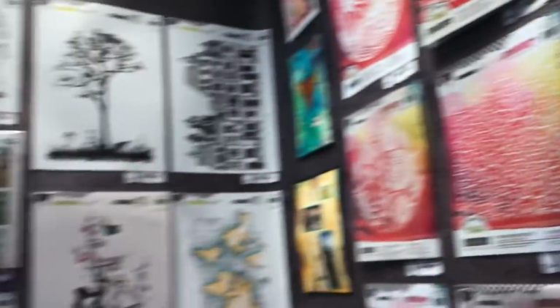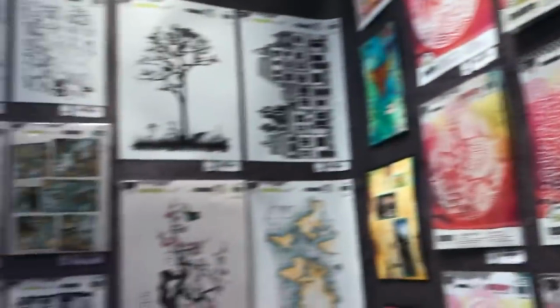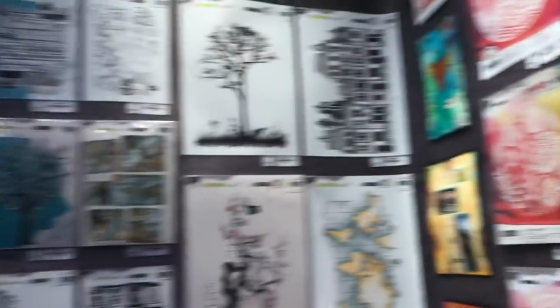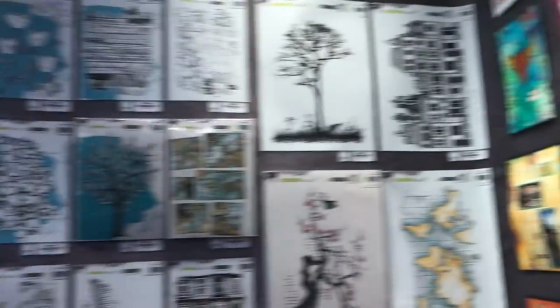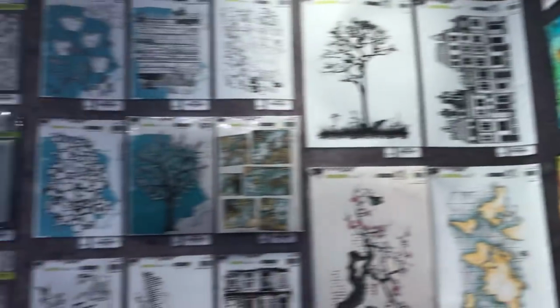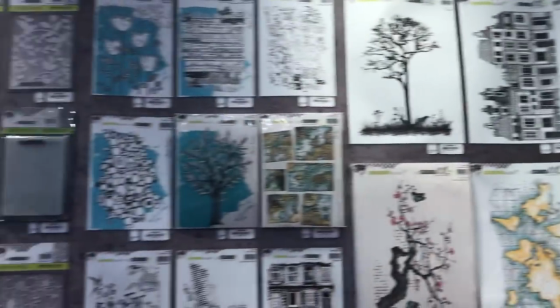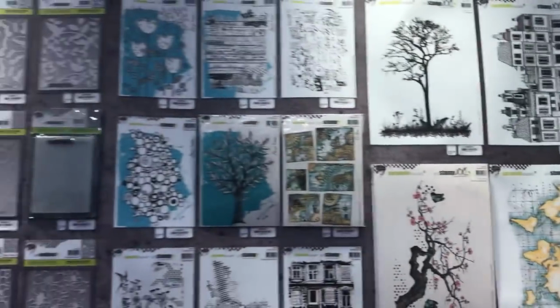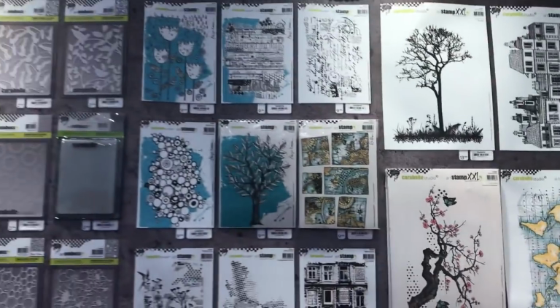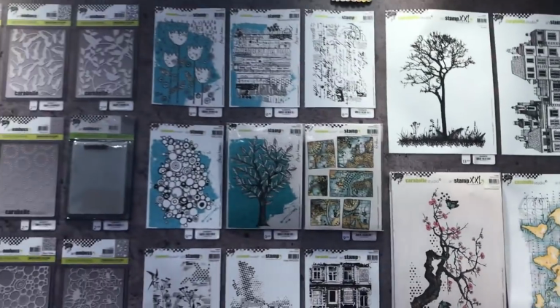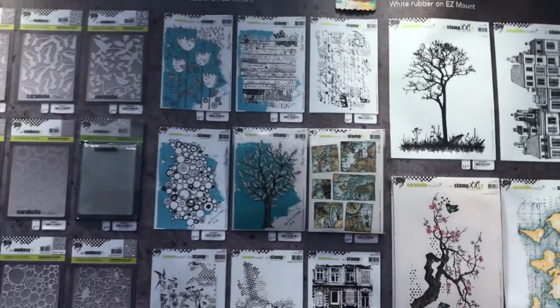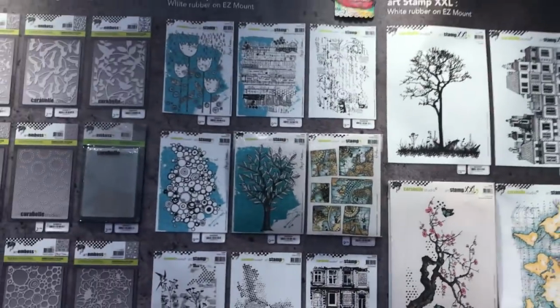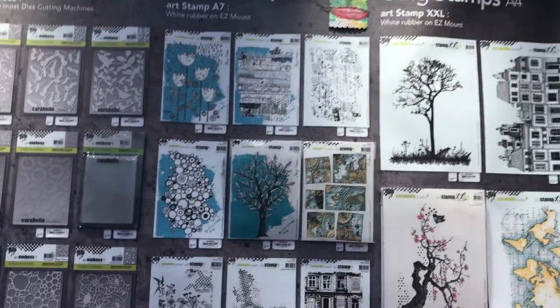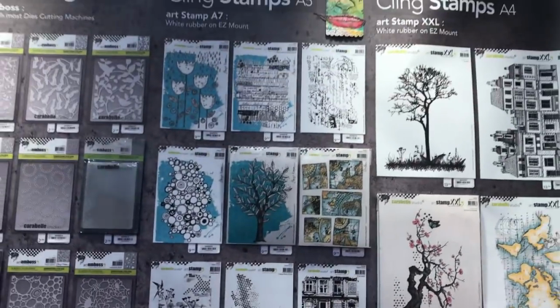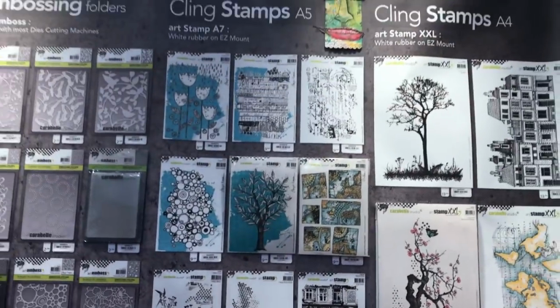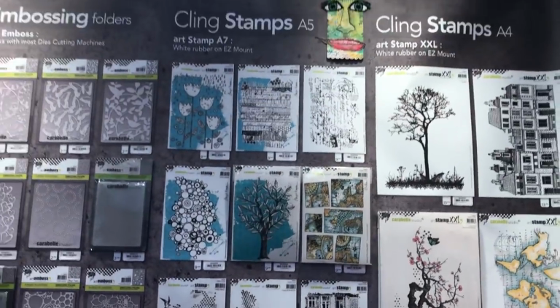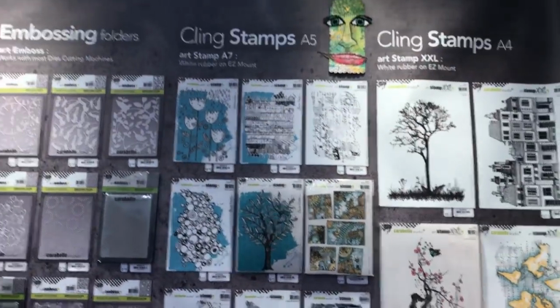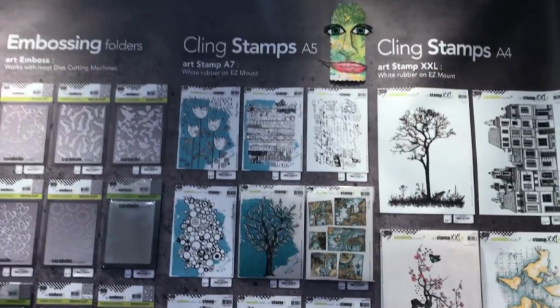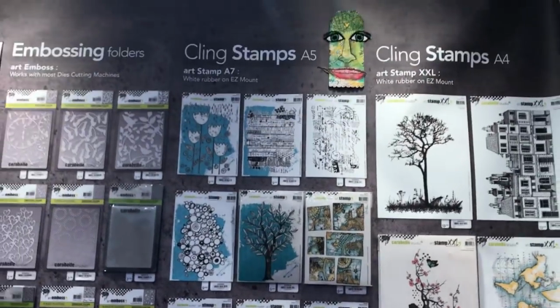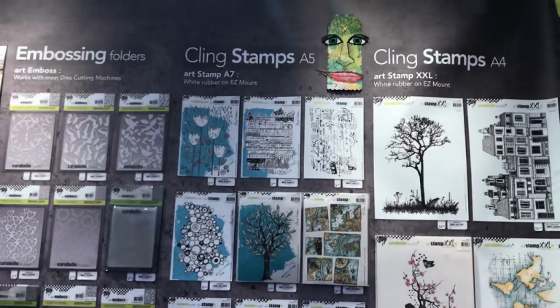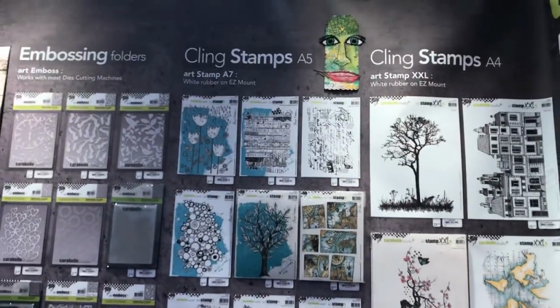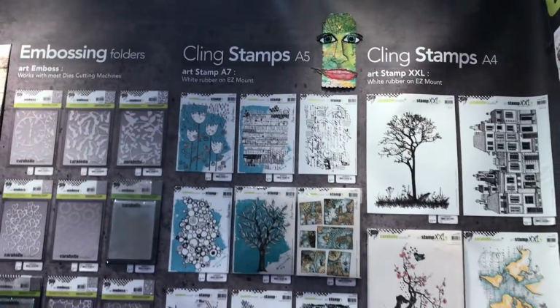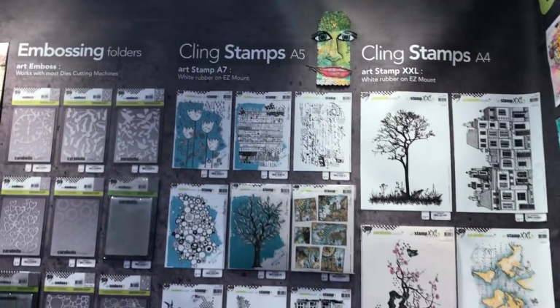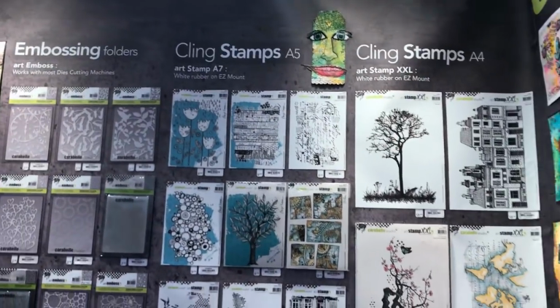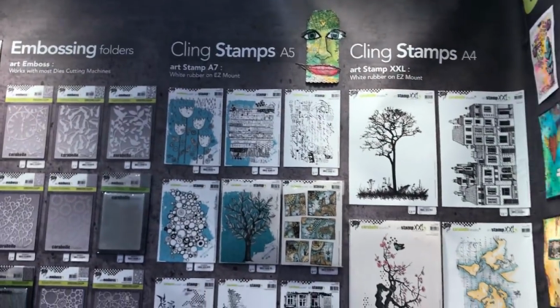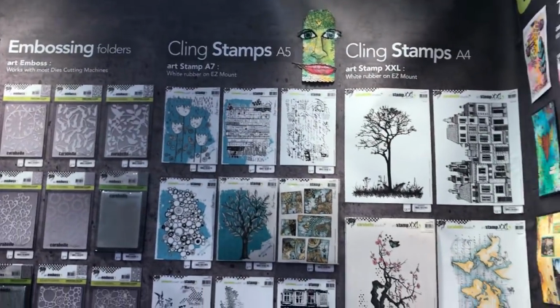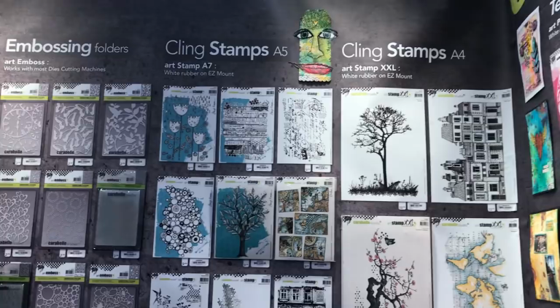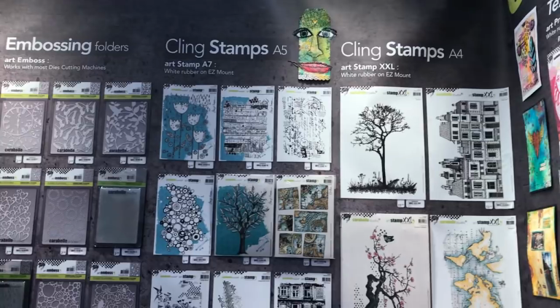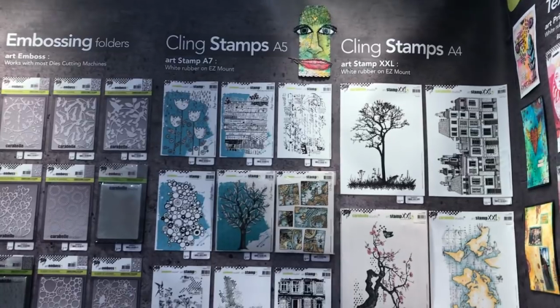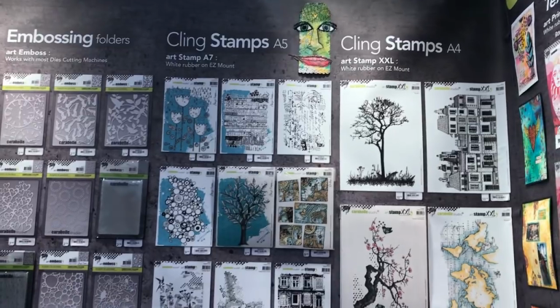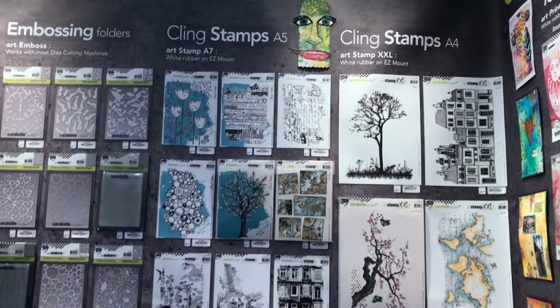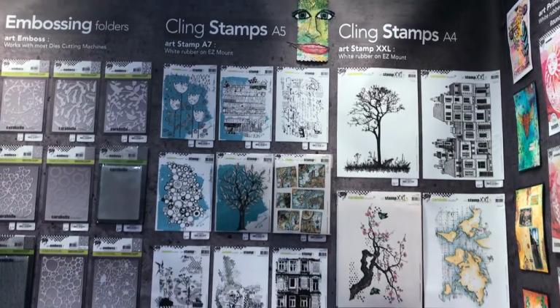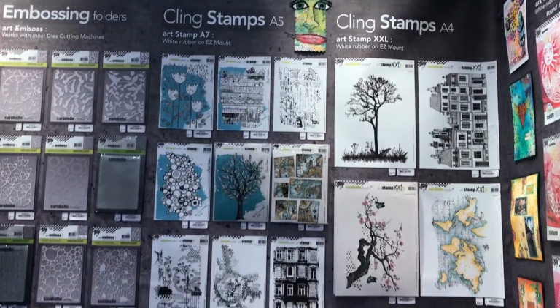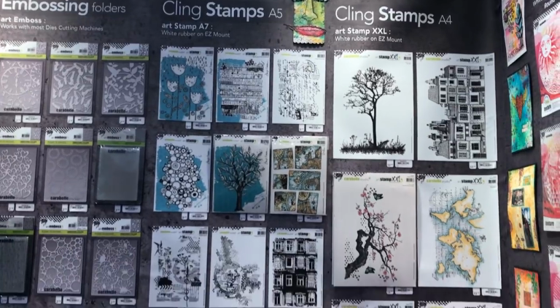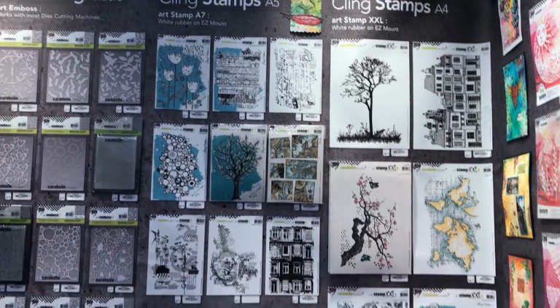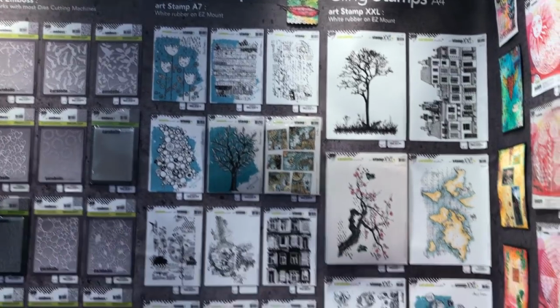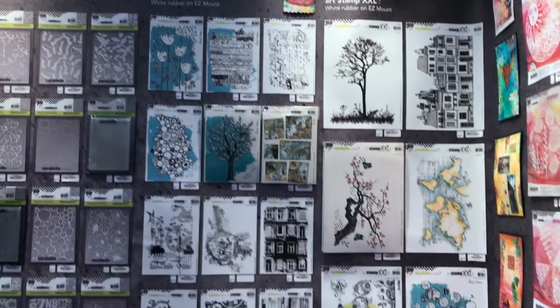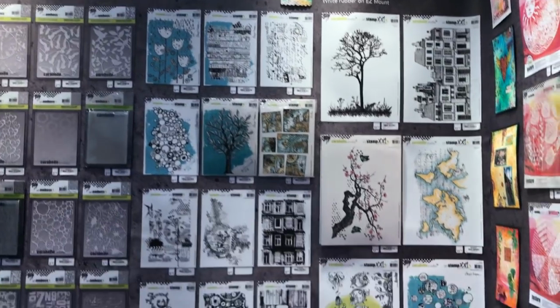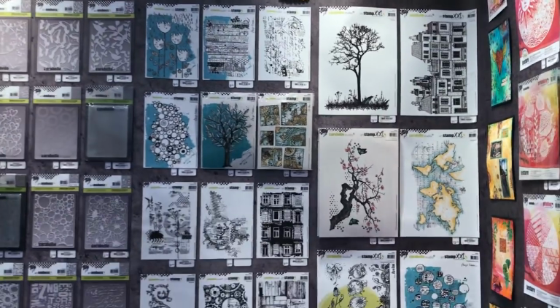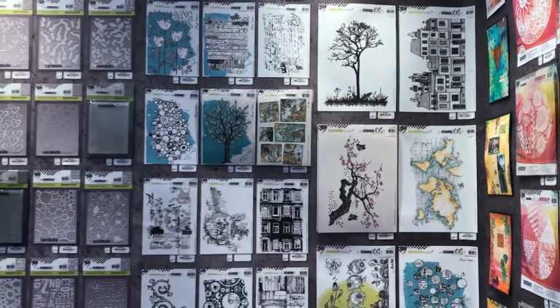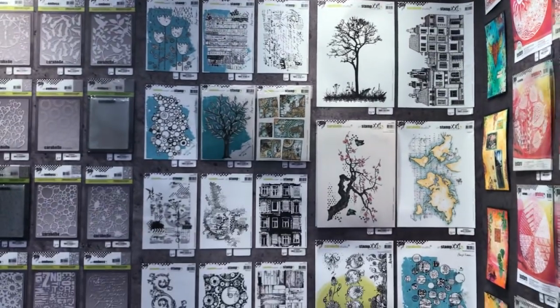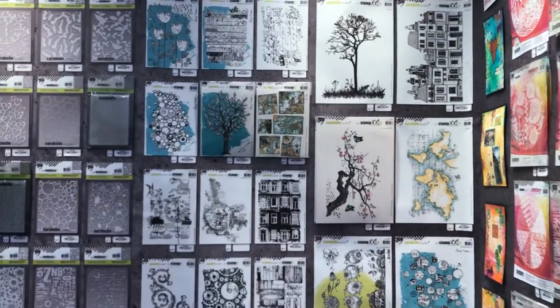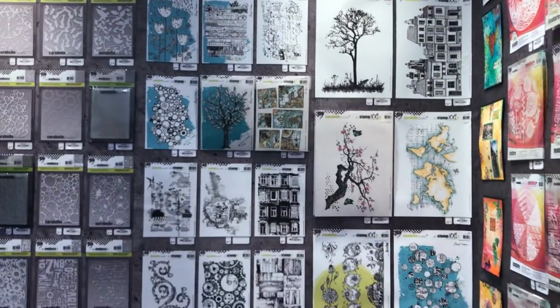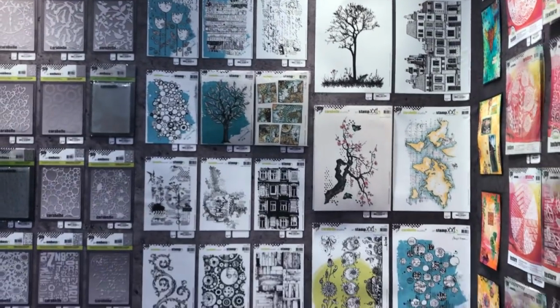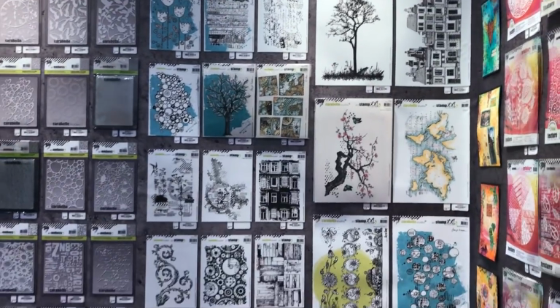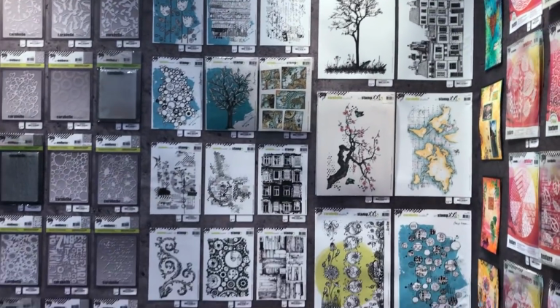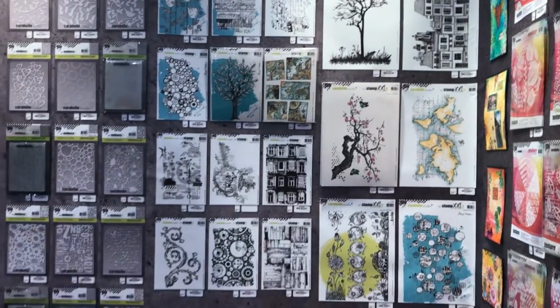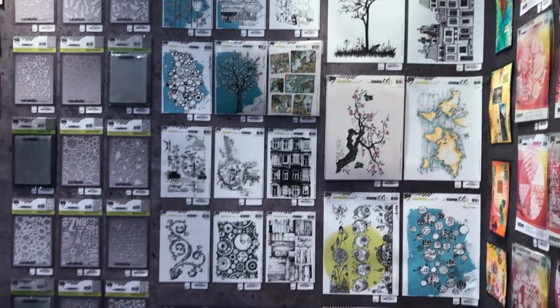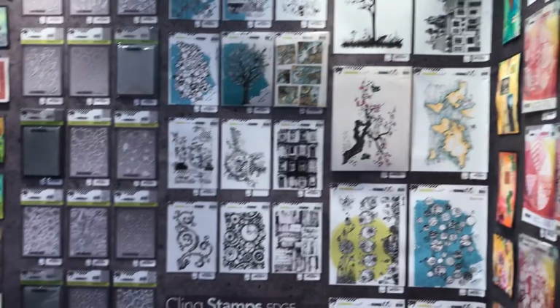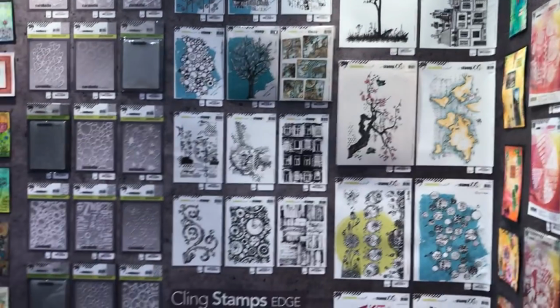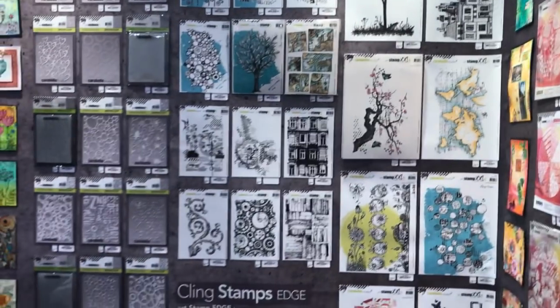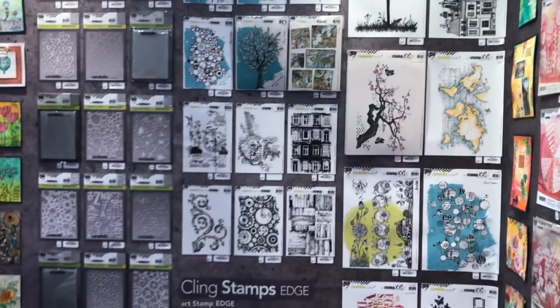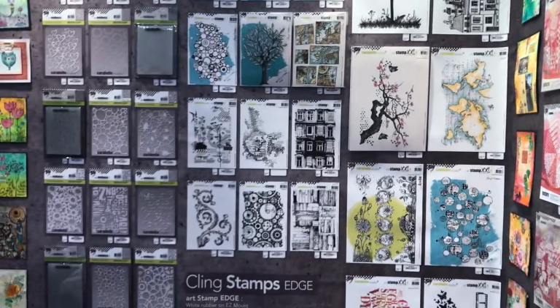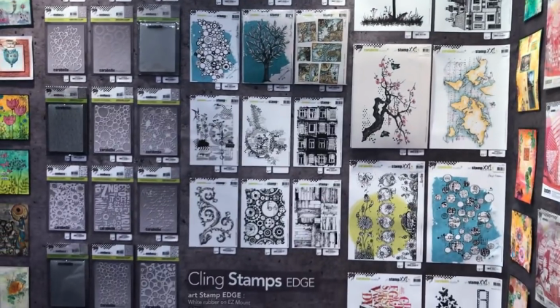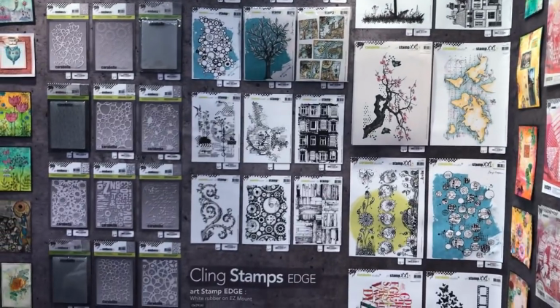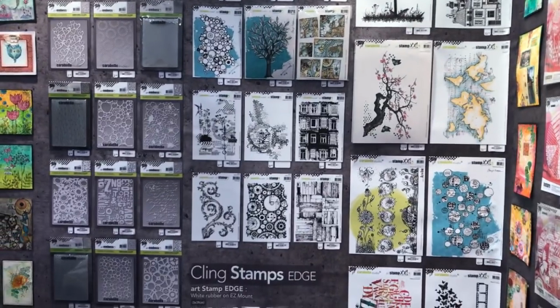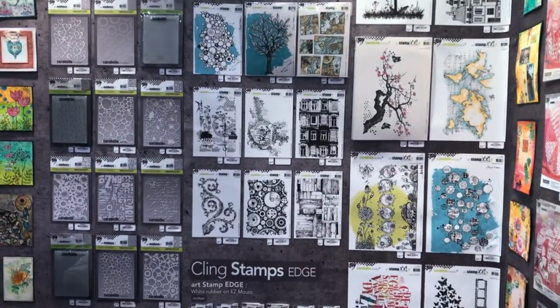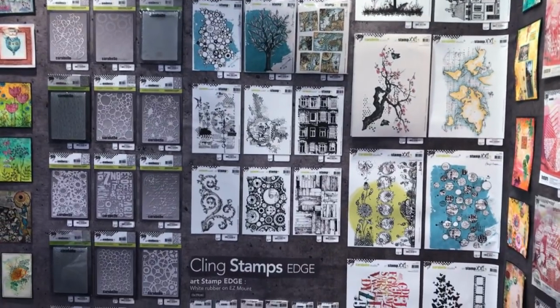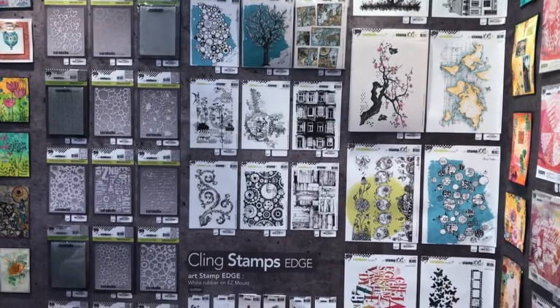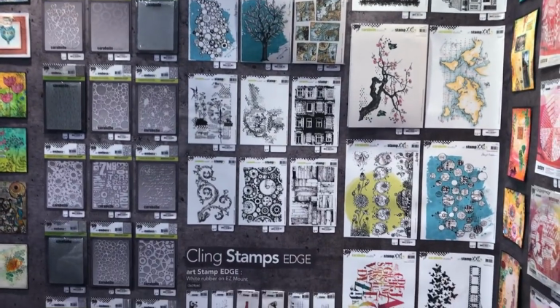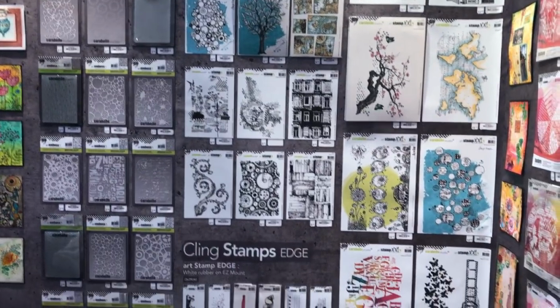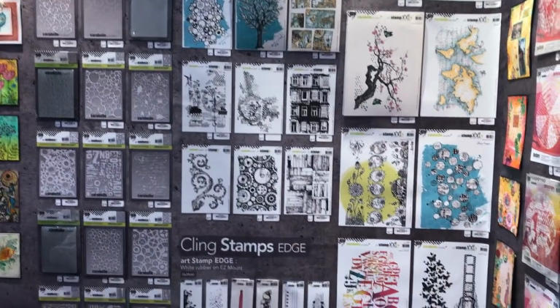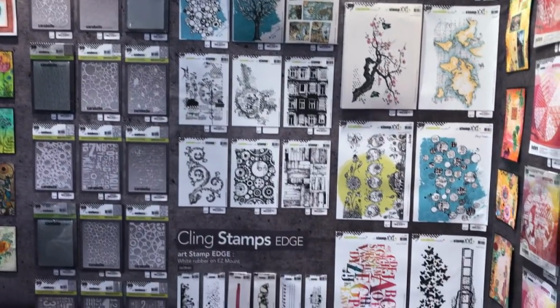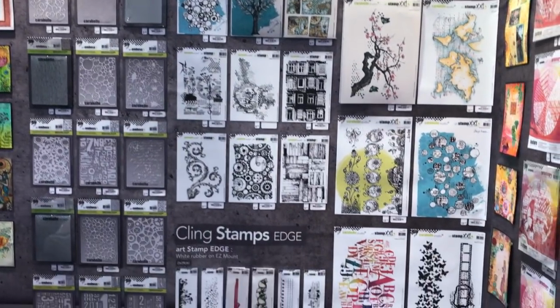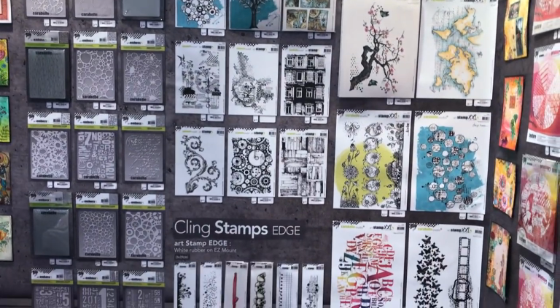And here are the stamps. I've used some of these in my videos — do you remember the videos that I've used them for?